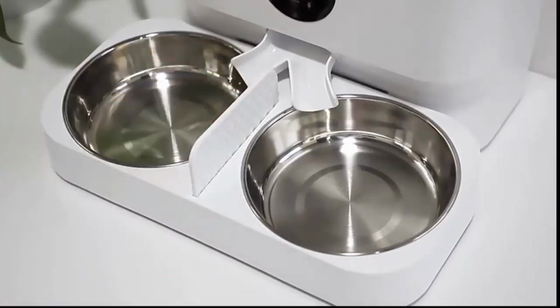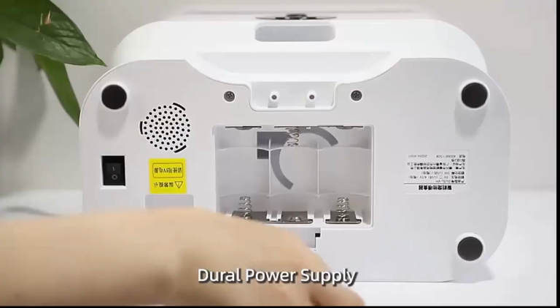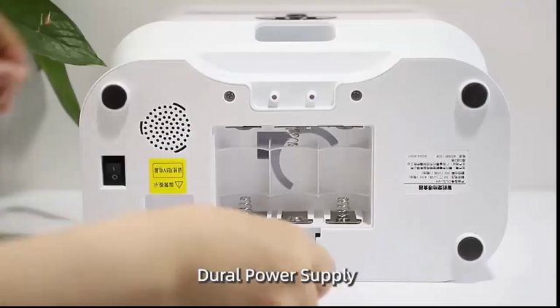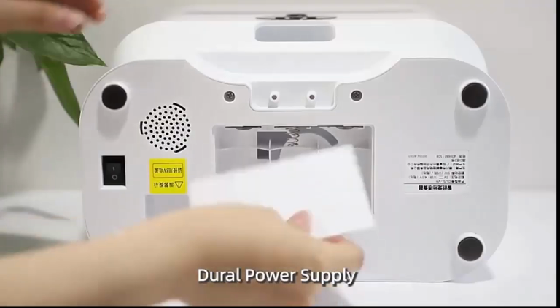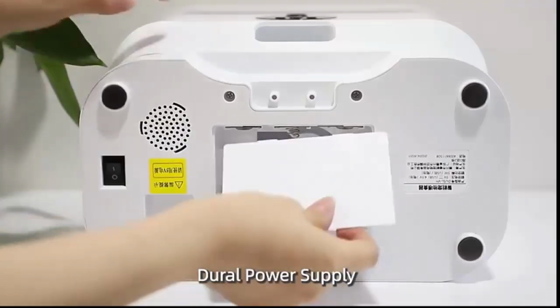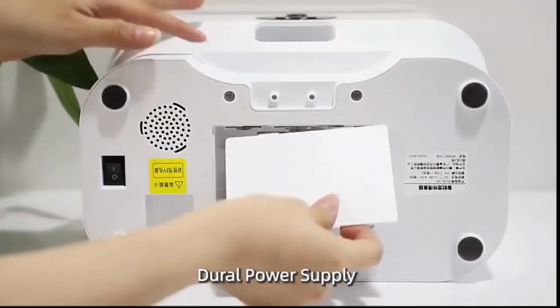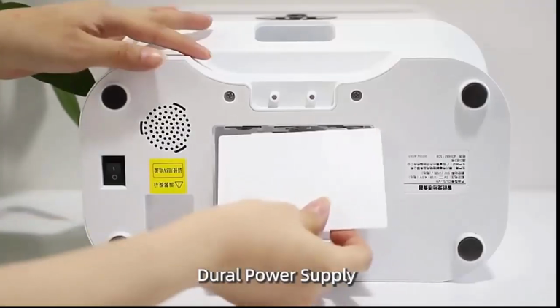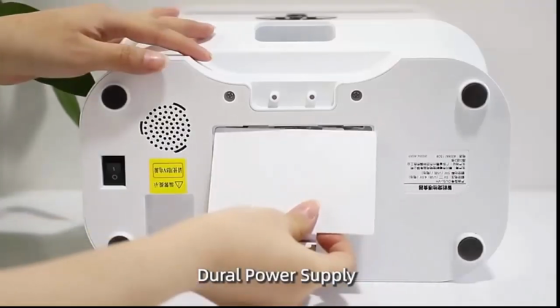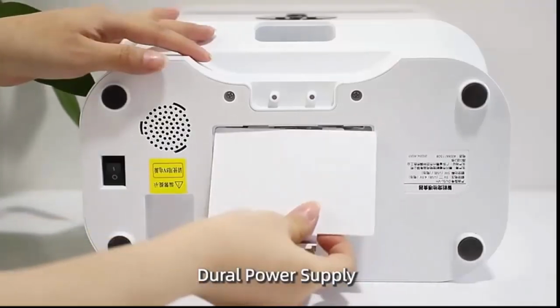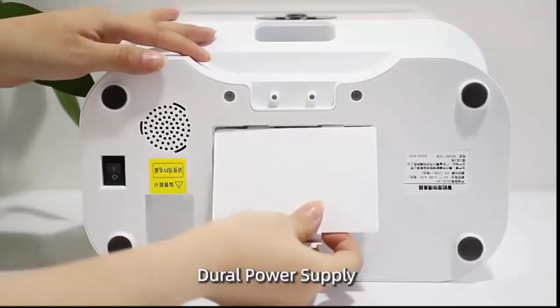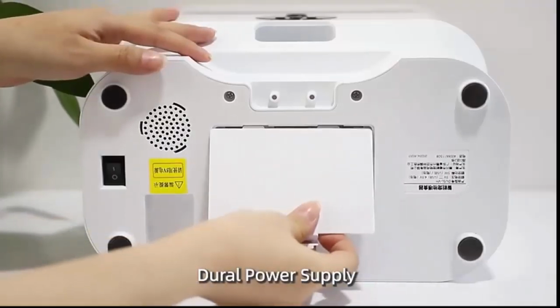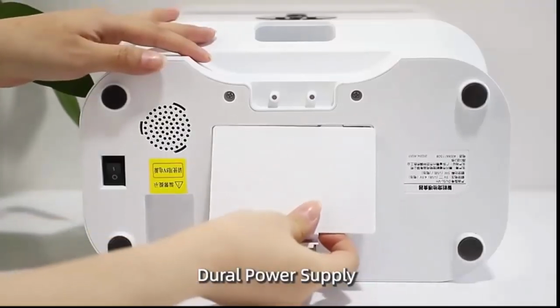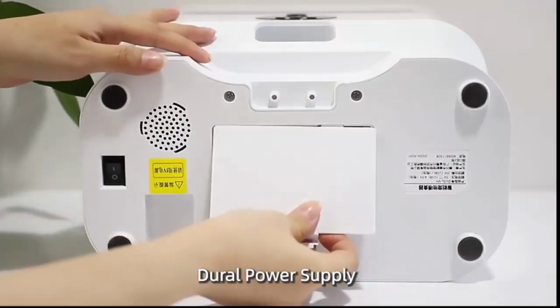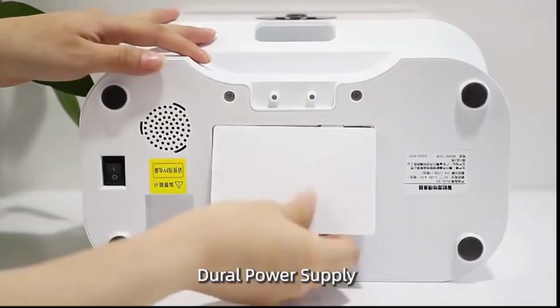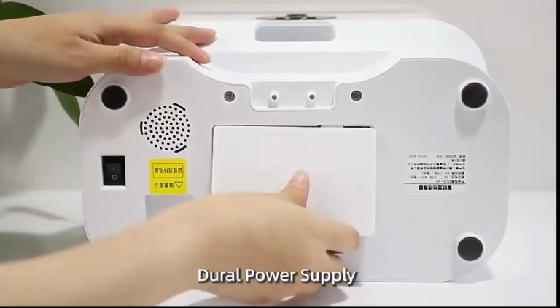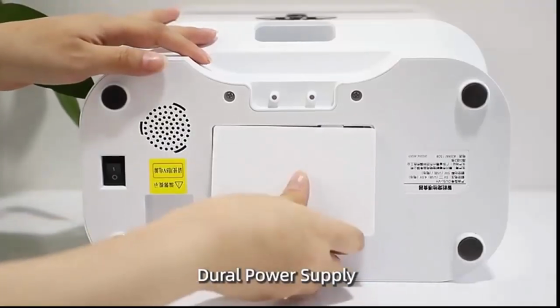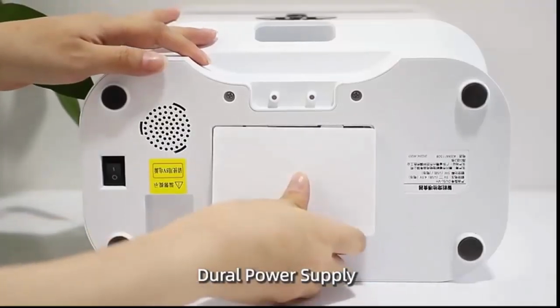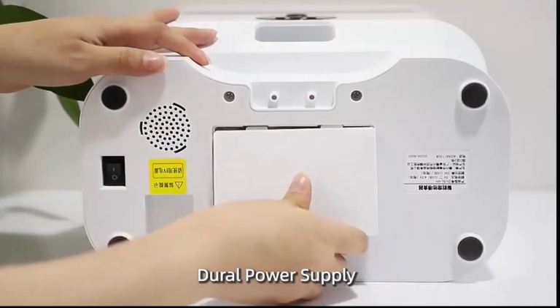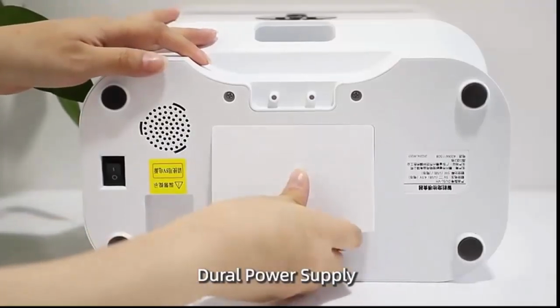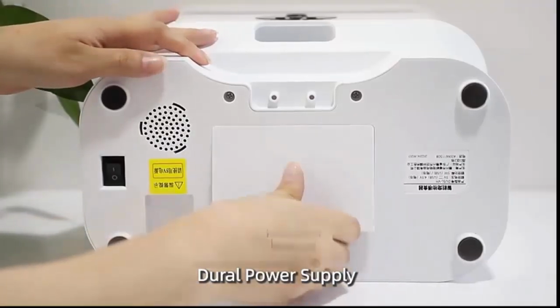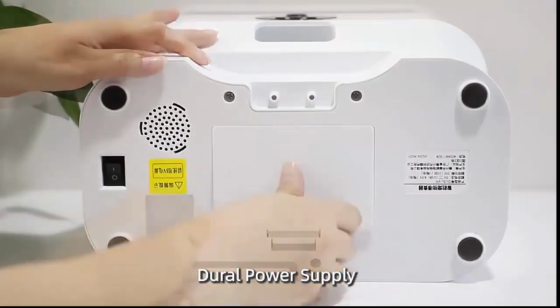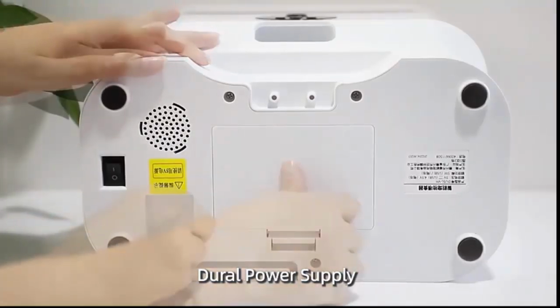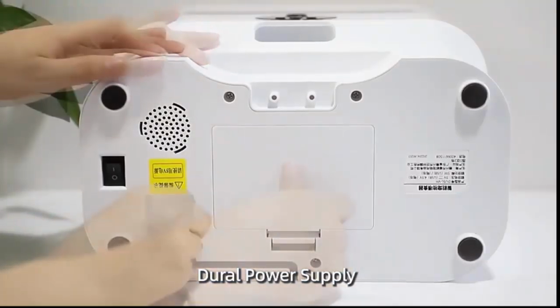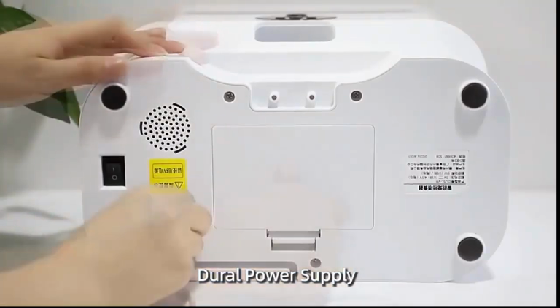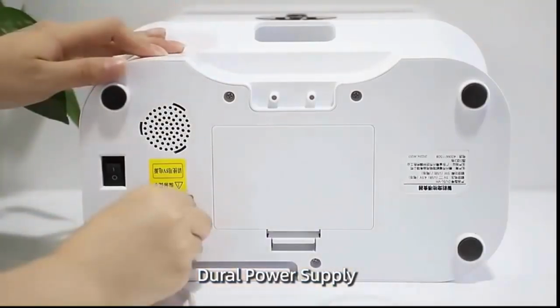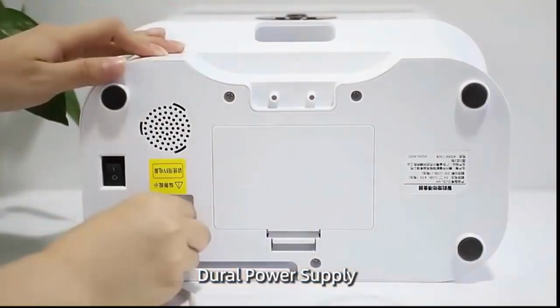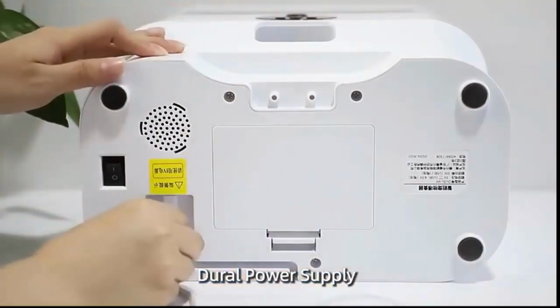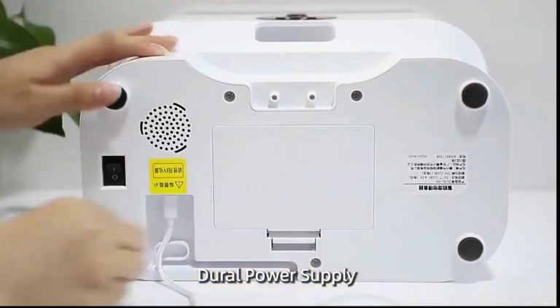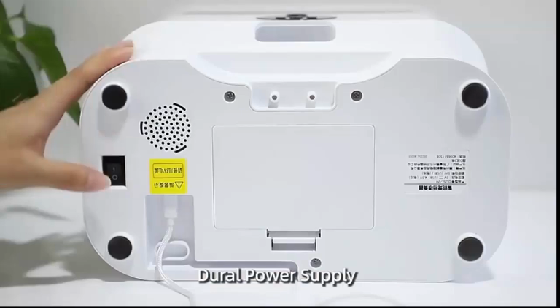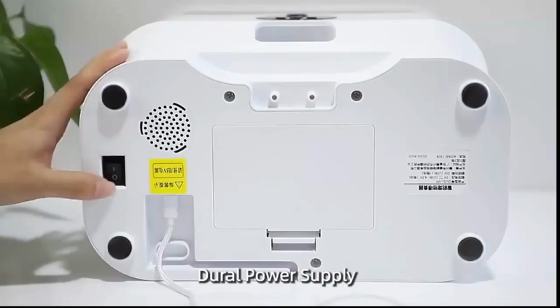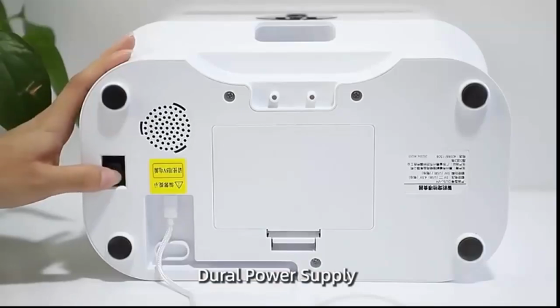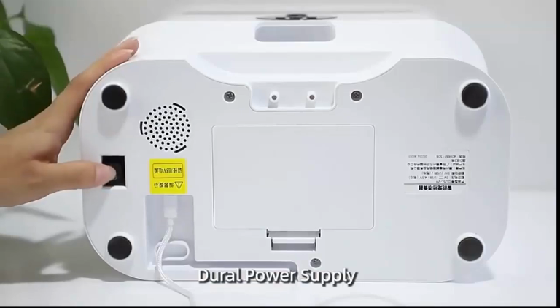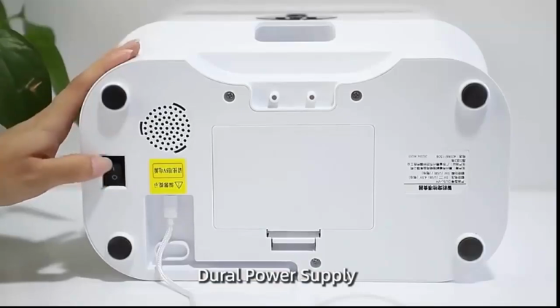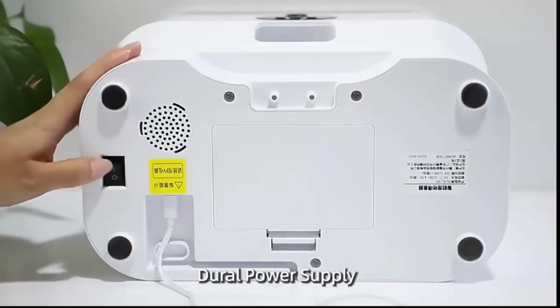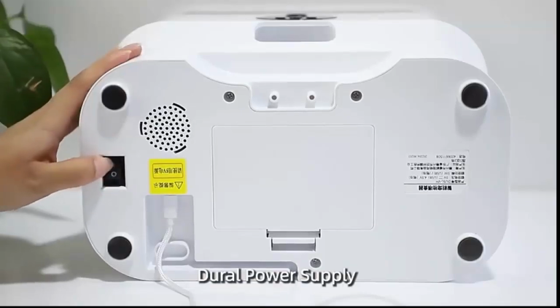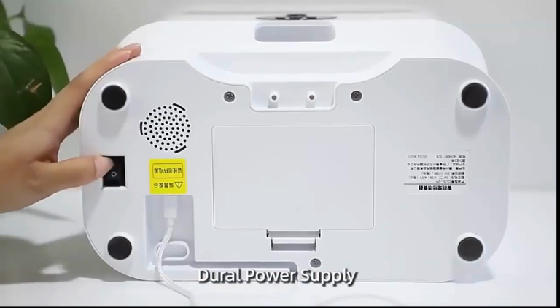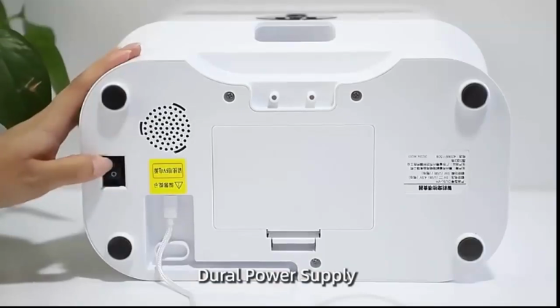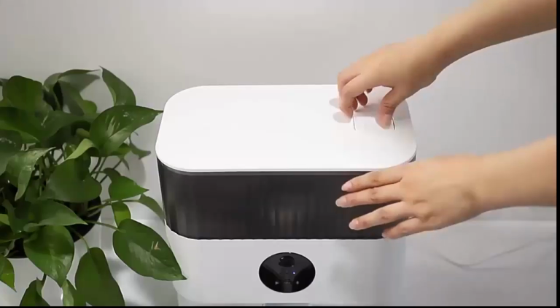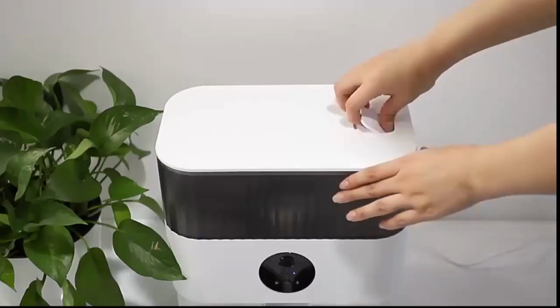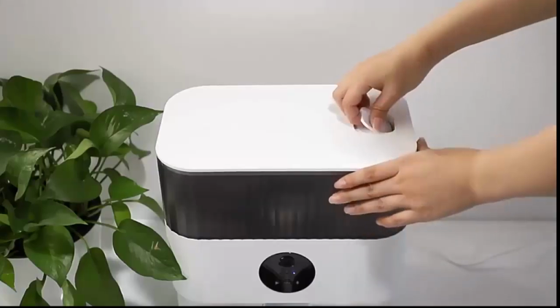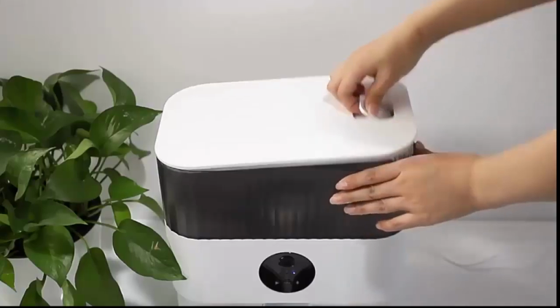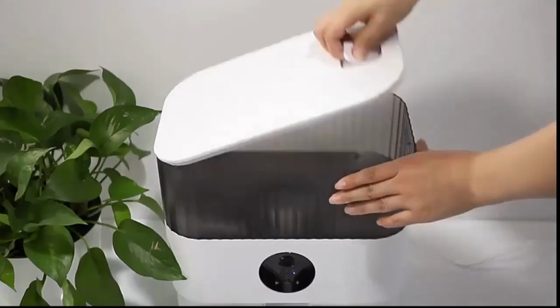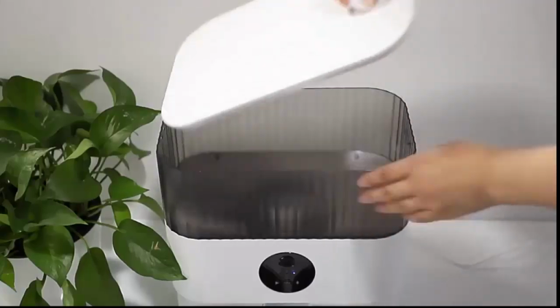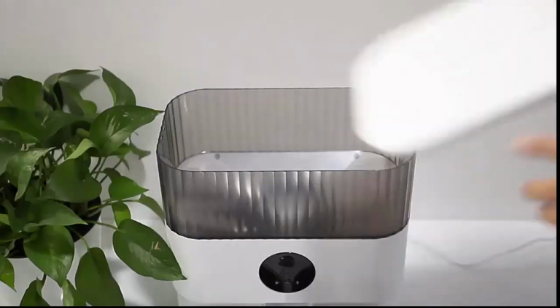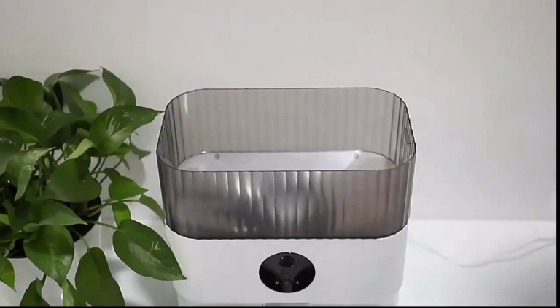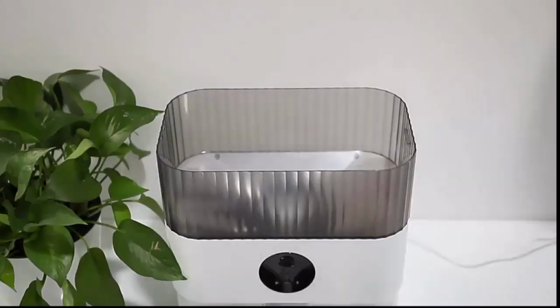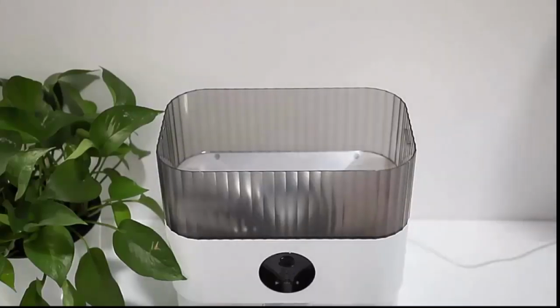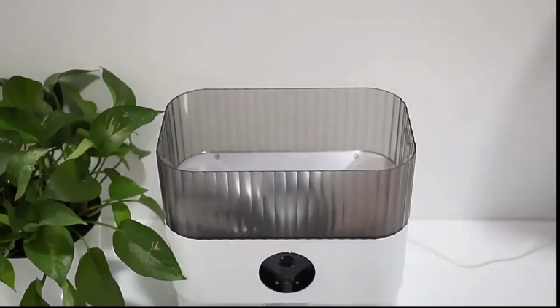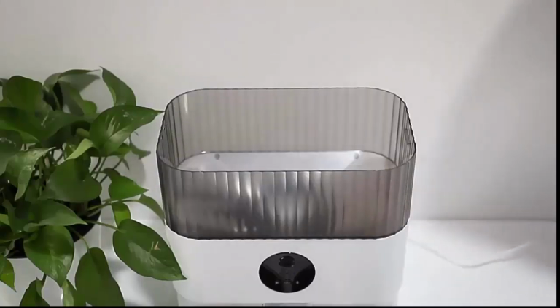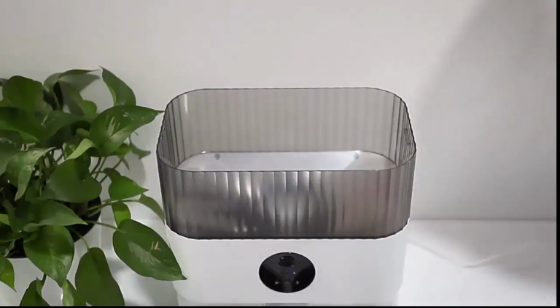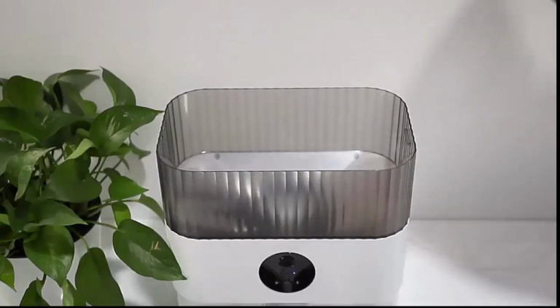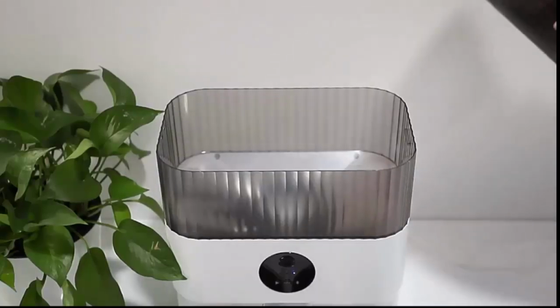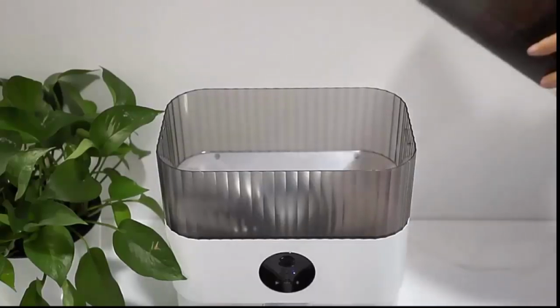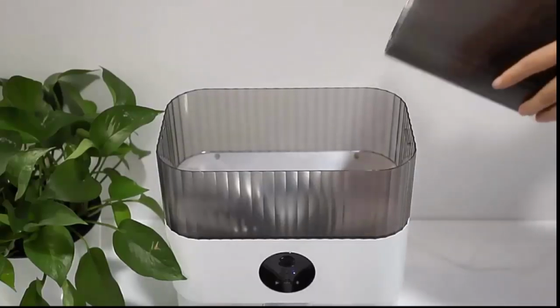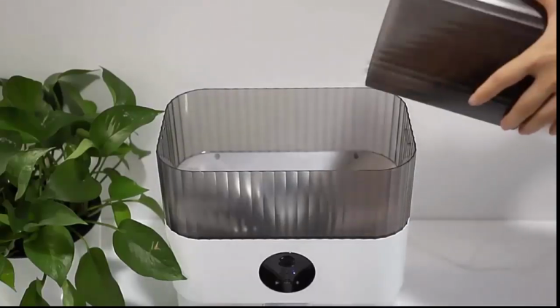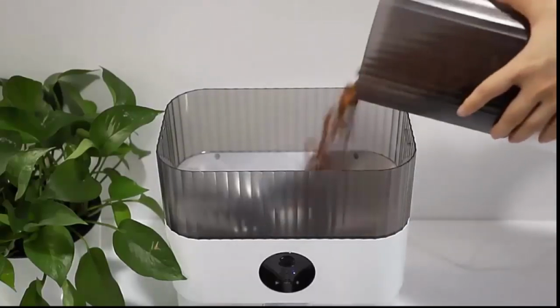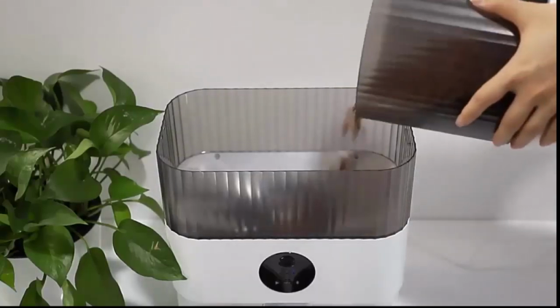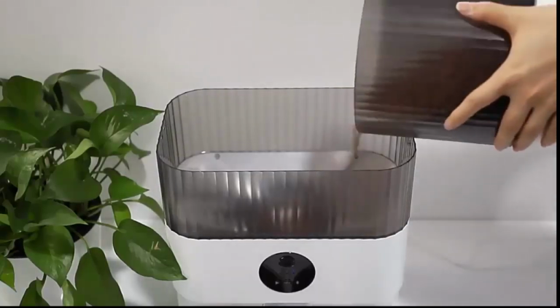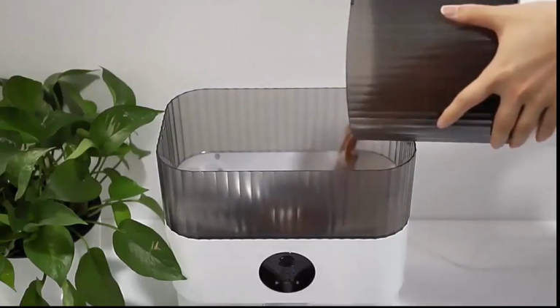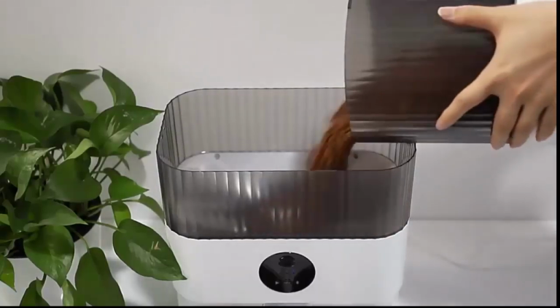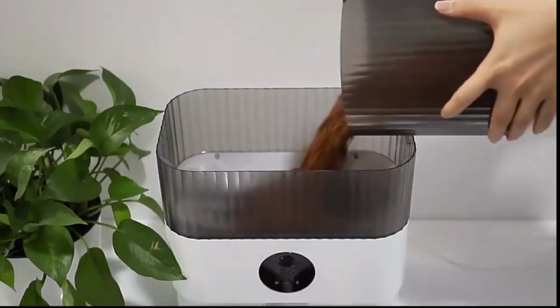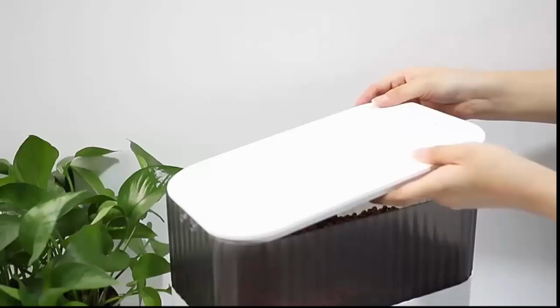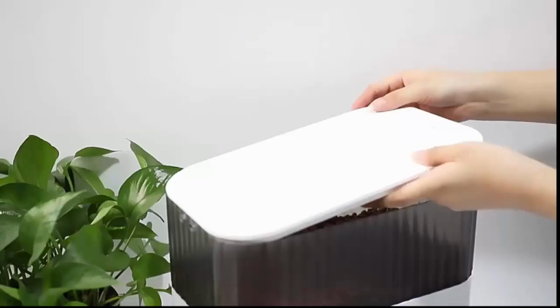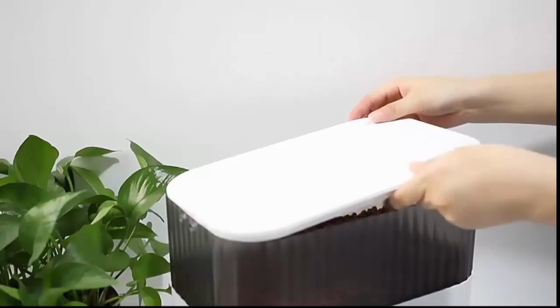Fits all kinds of cats and dogs of different sizes, and the cute robot design will also be a good companion for them — a good helper for you to feed your pet.